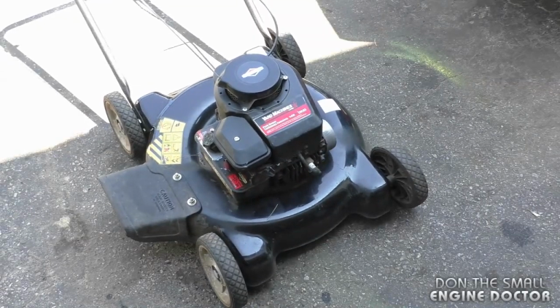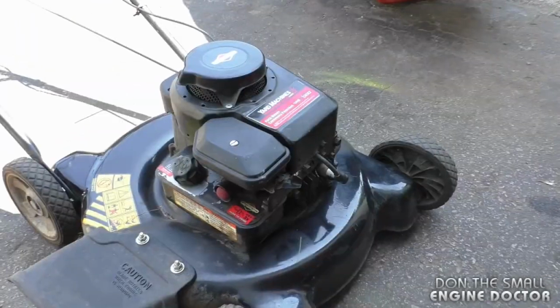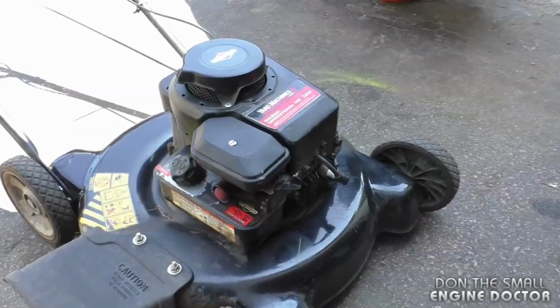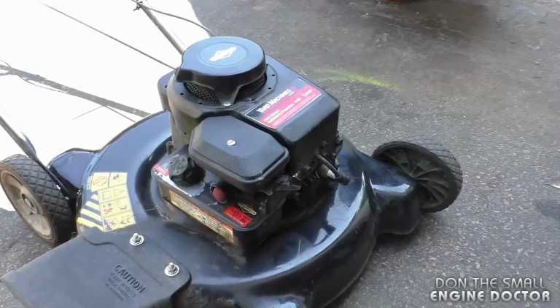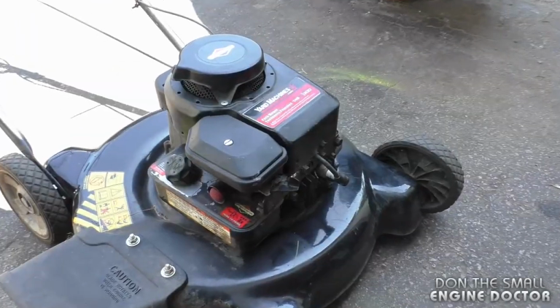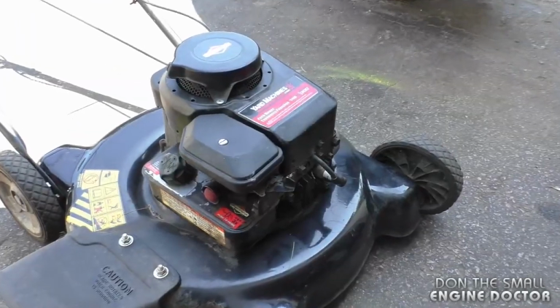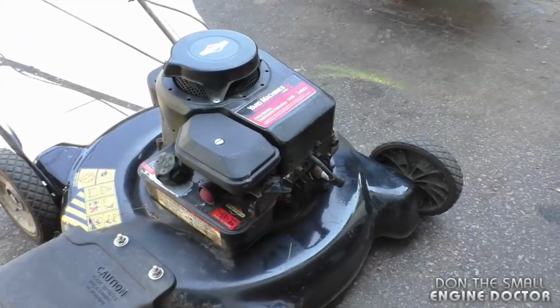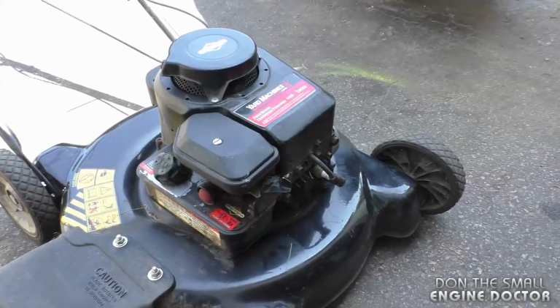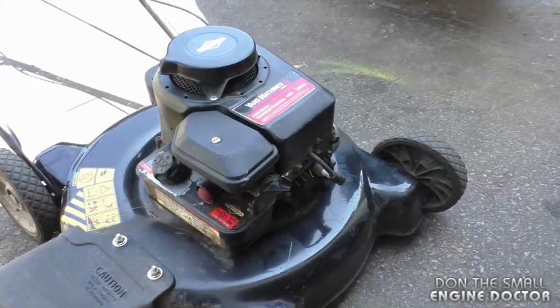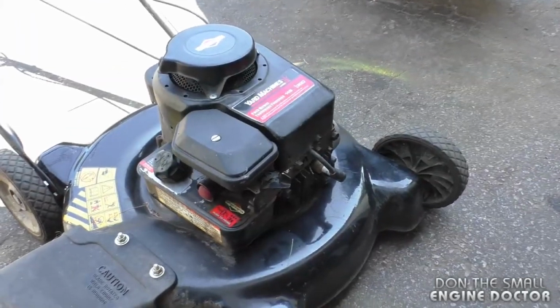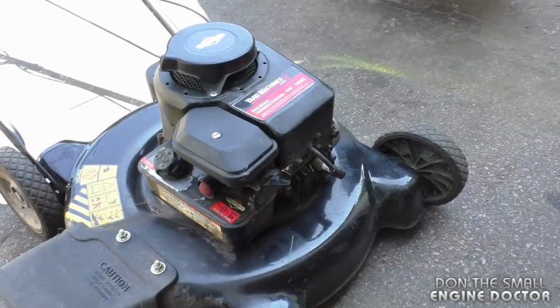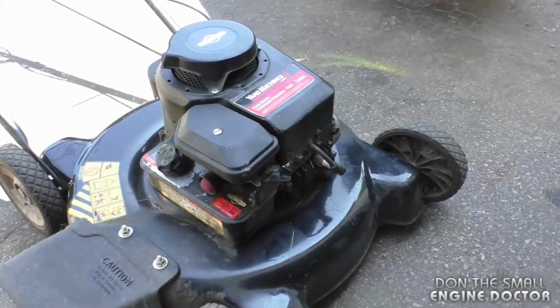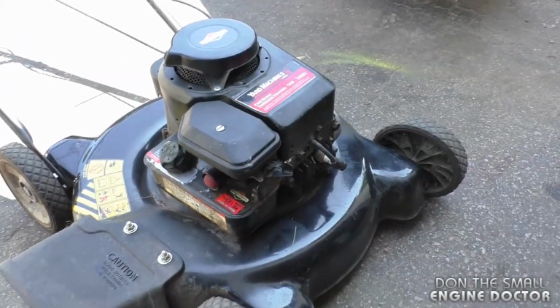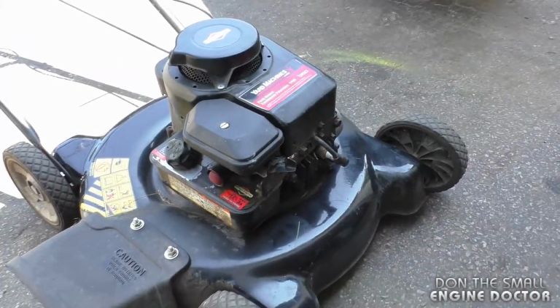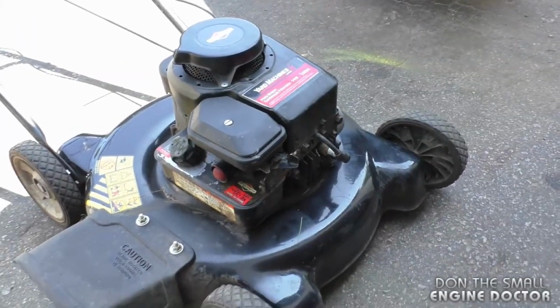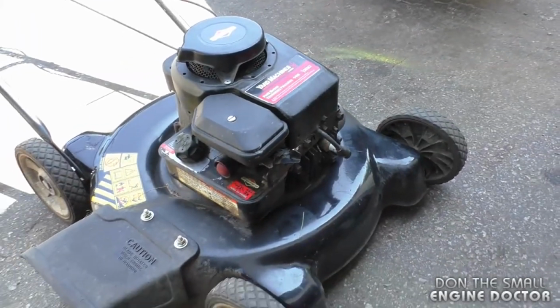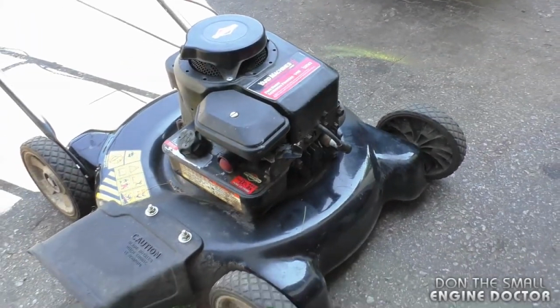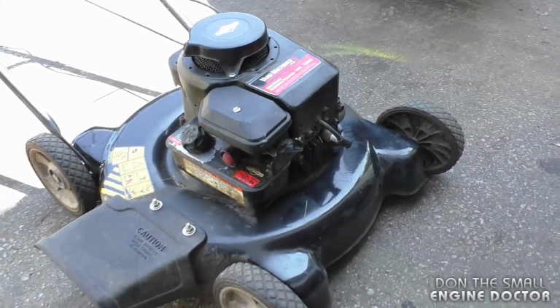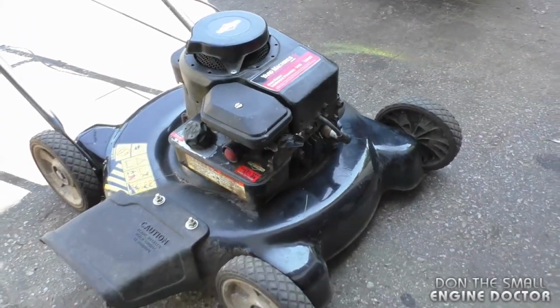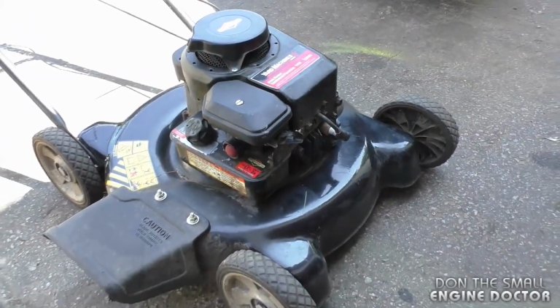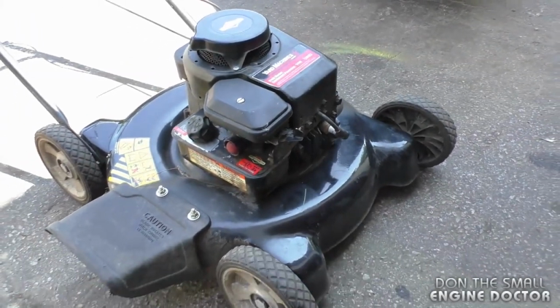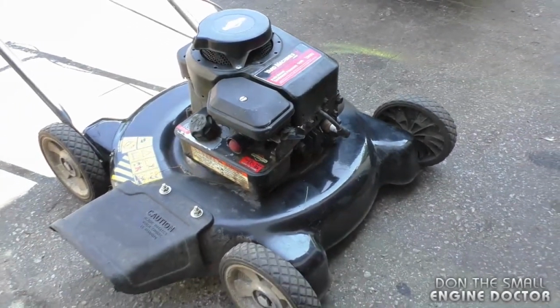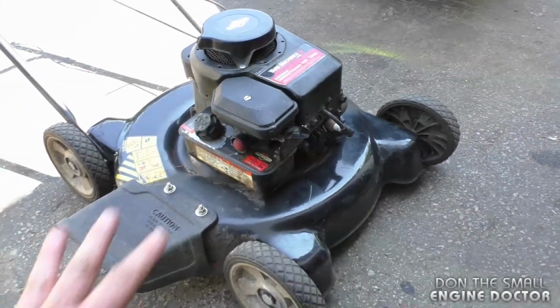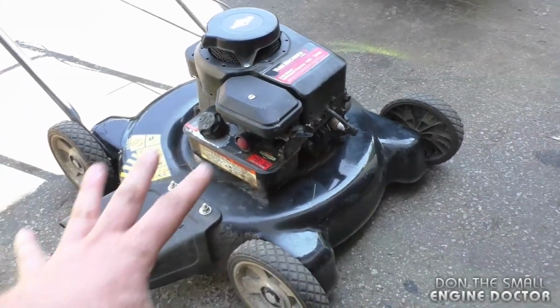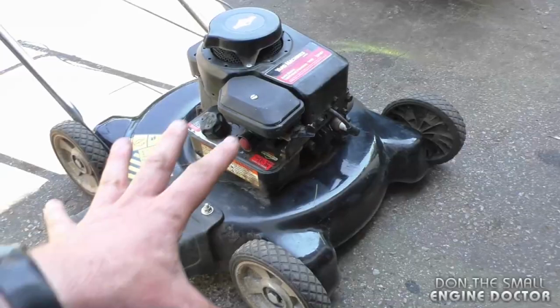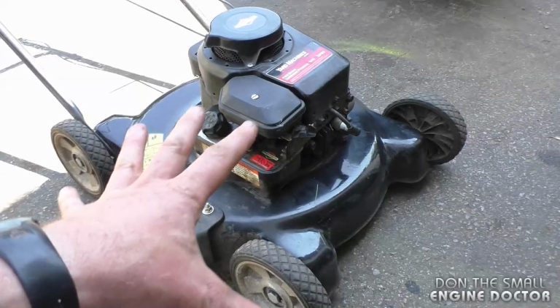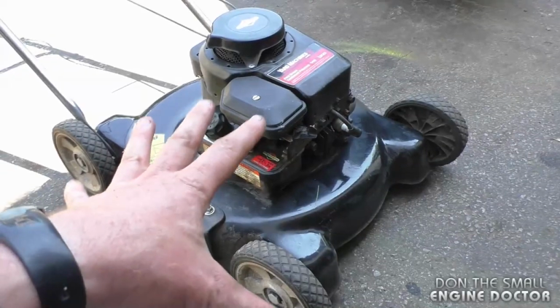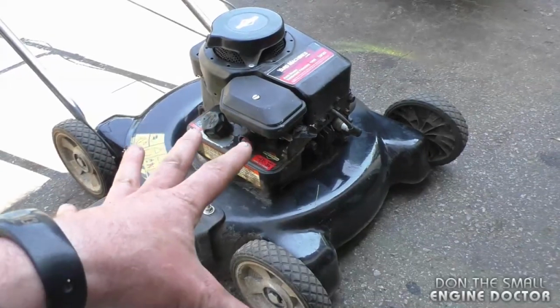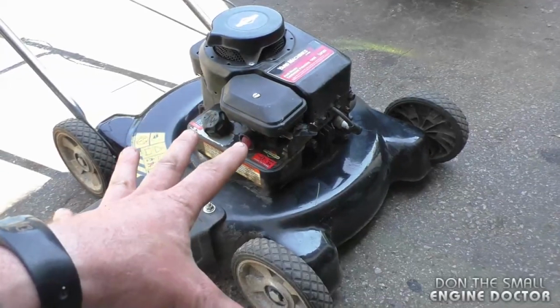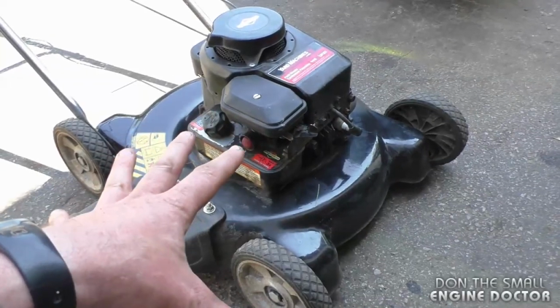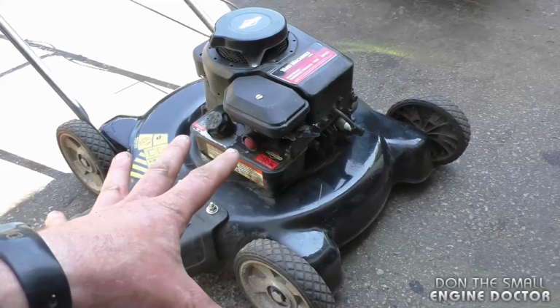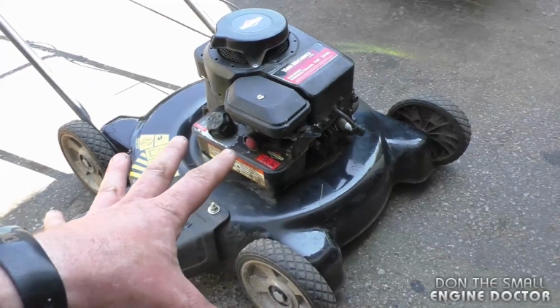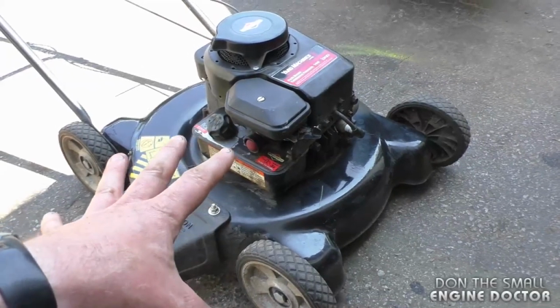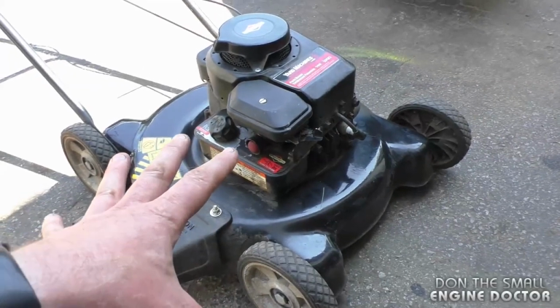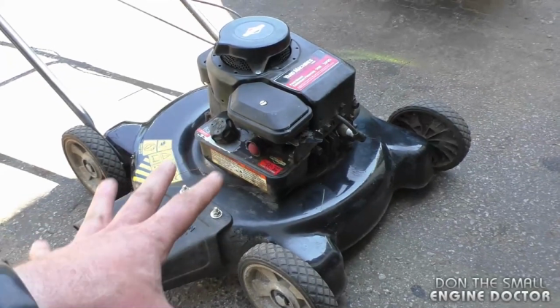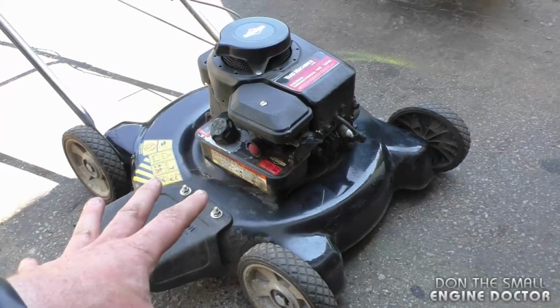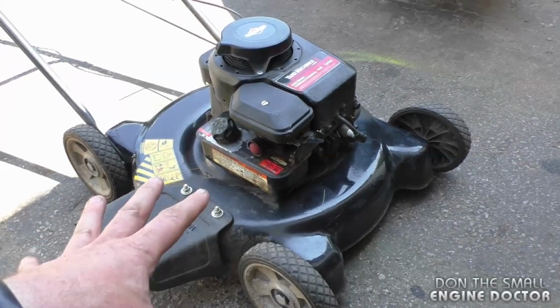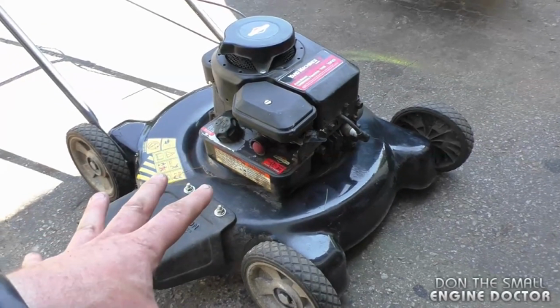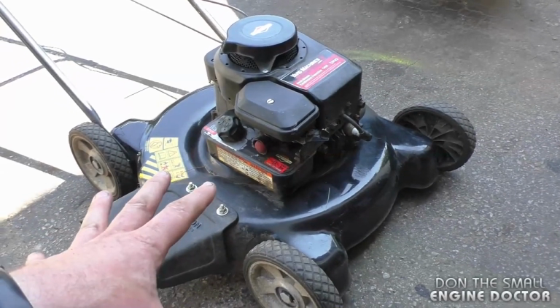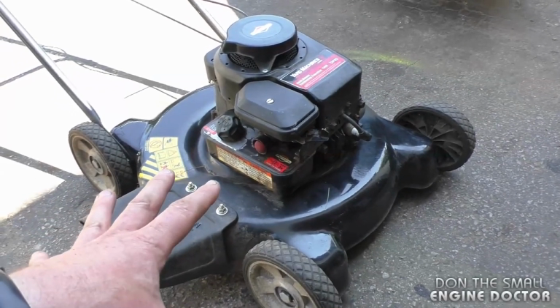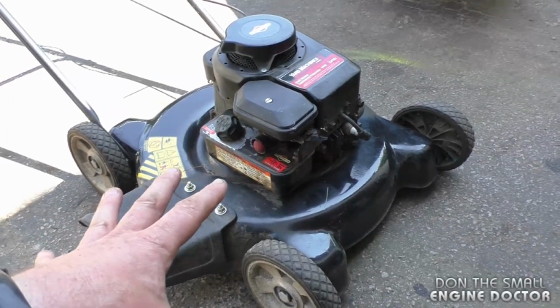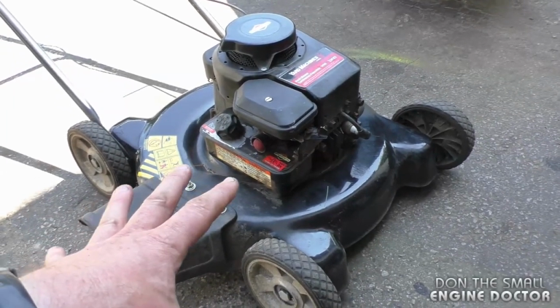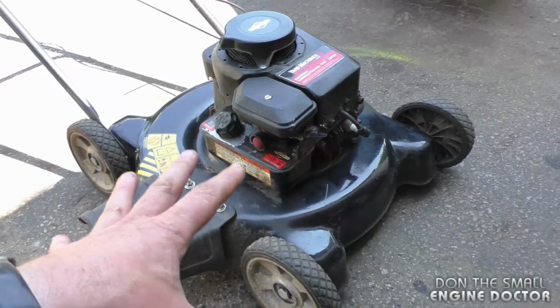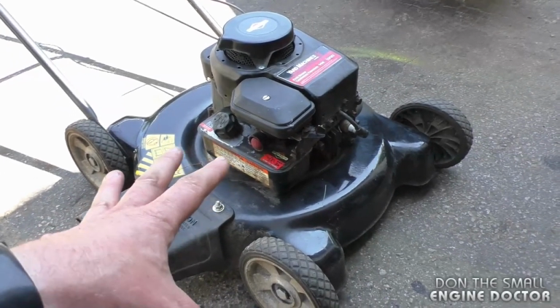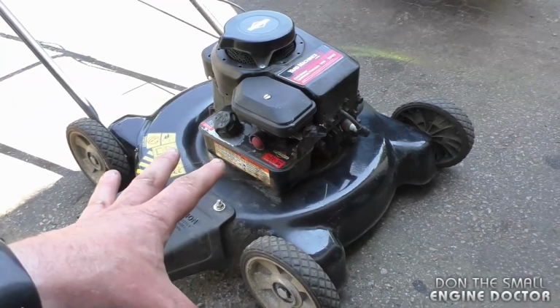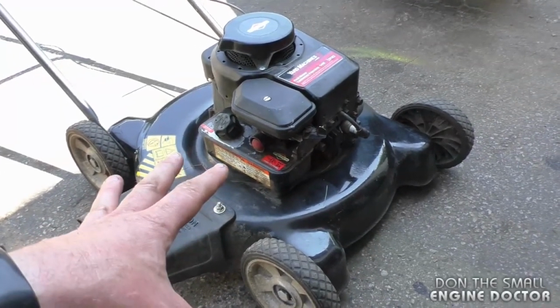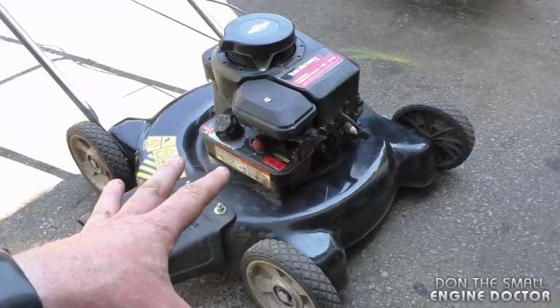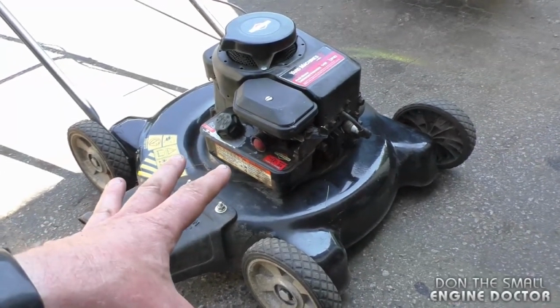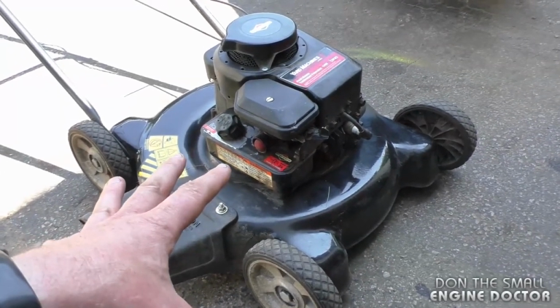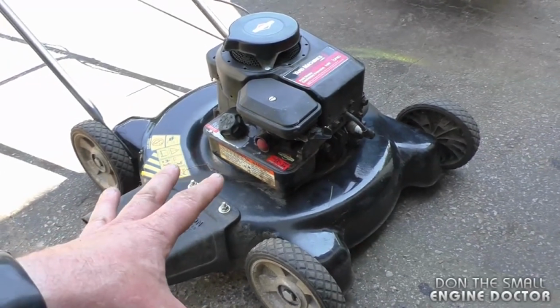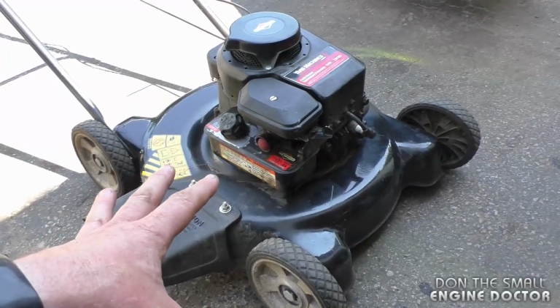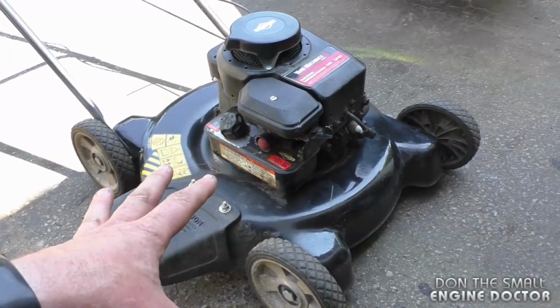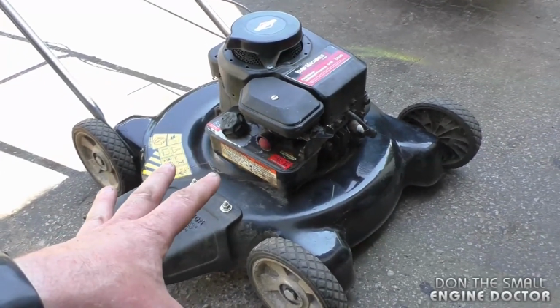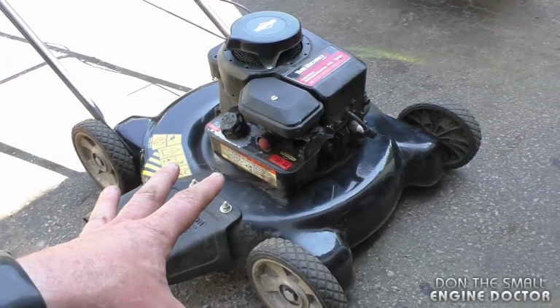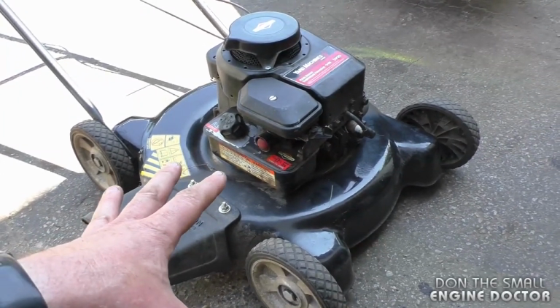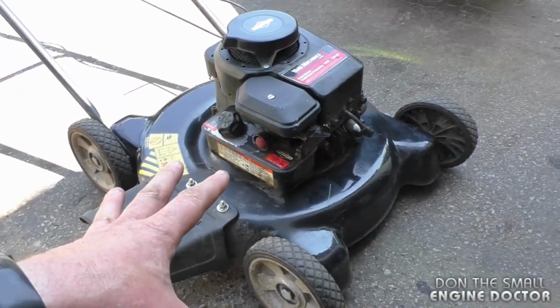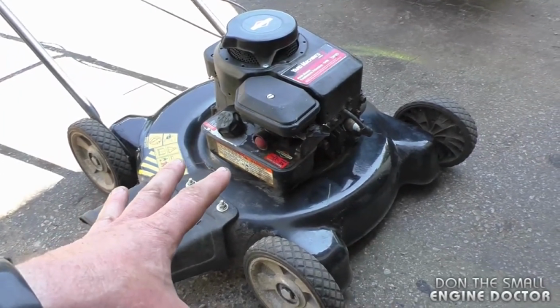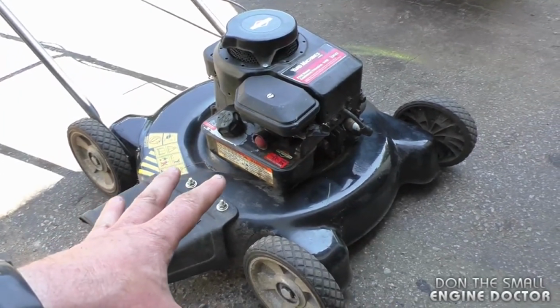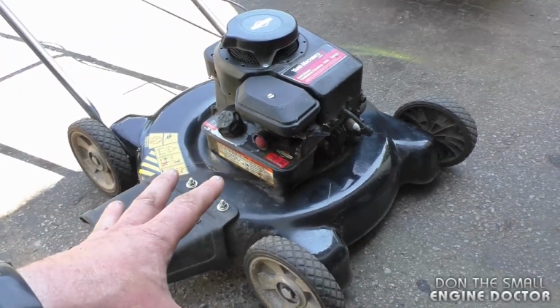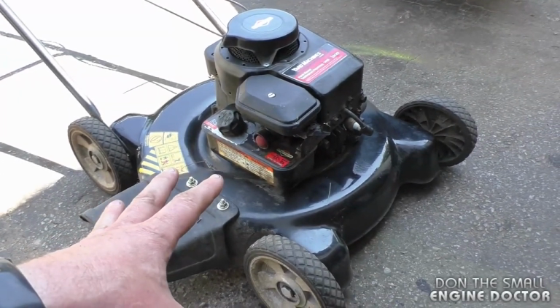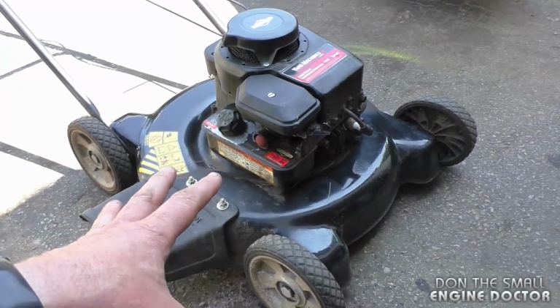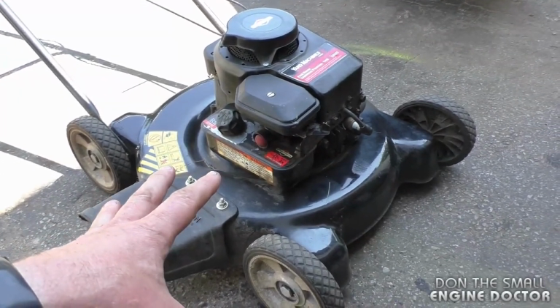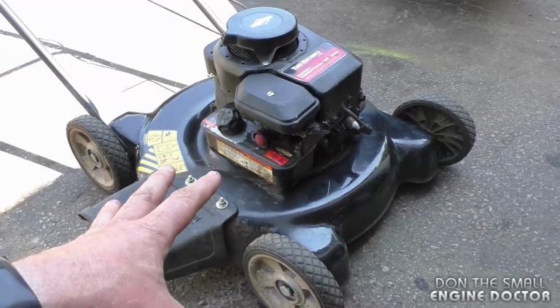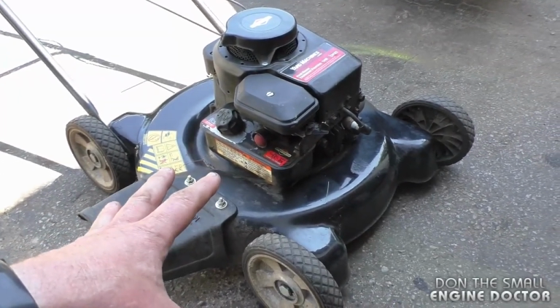So as you saw there, it revs quite high. If I did leave it running at that speed it would damage the engine, that's why I stopped it right away.